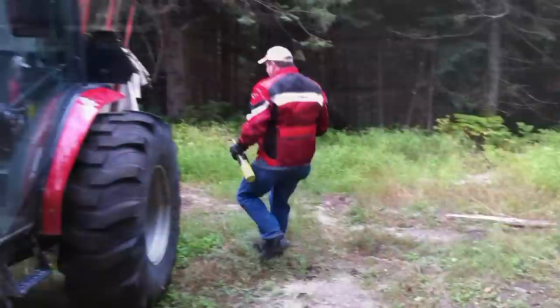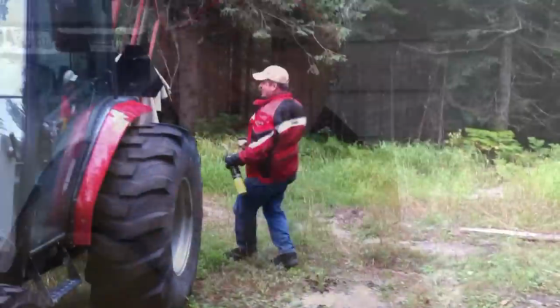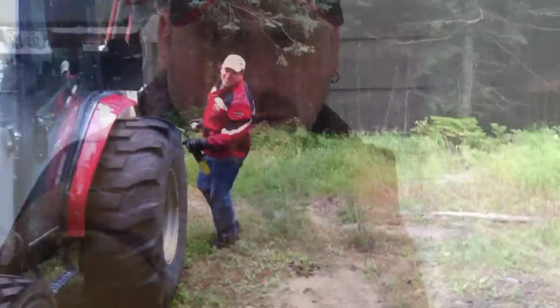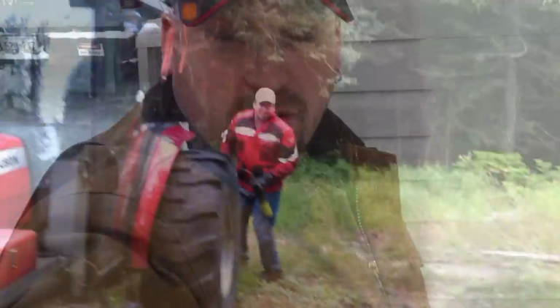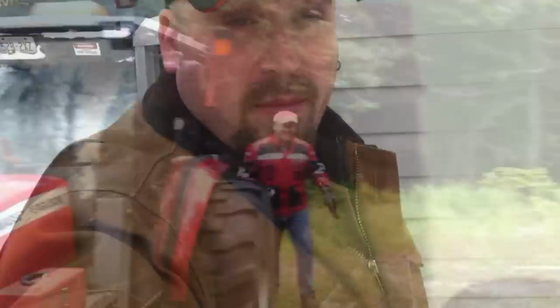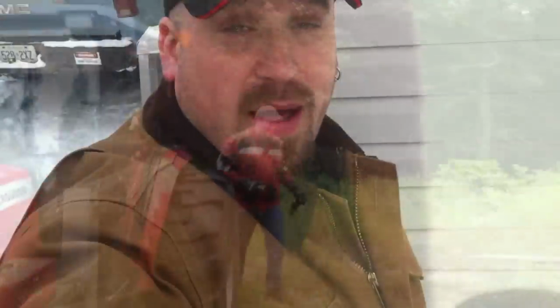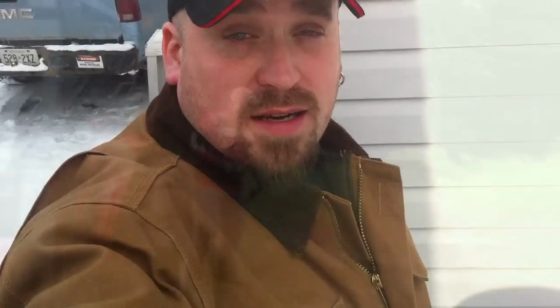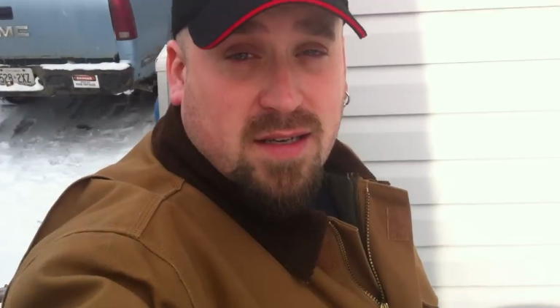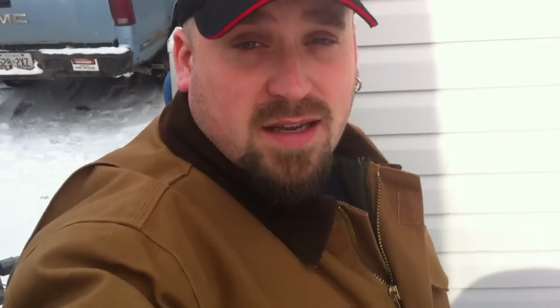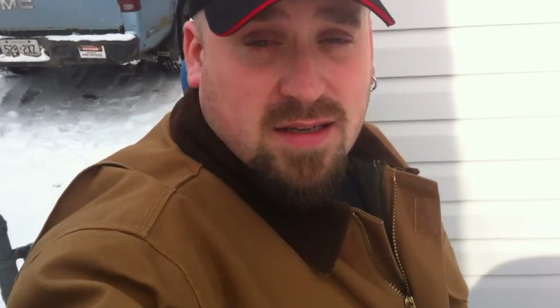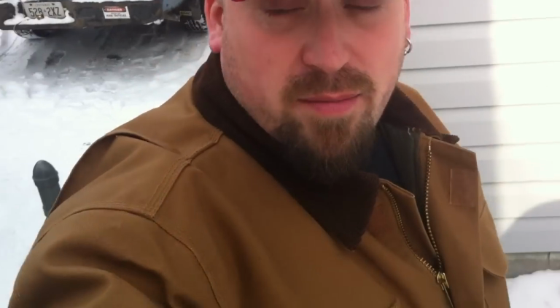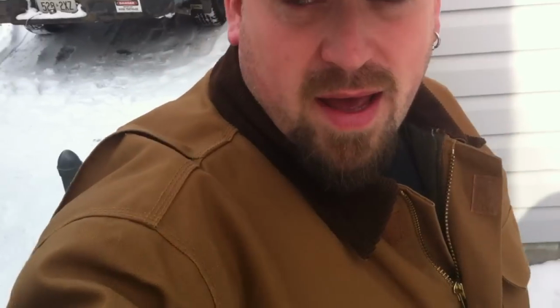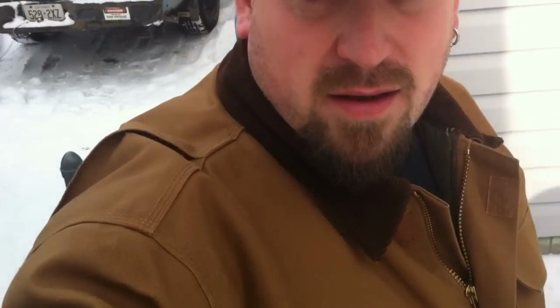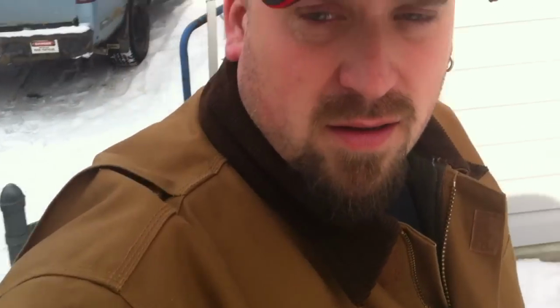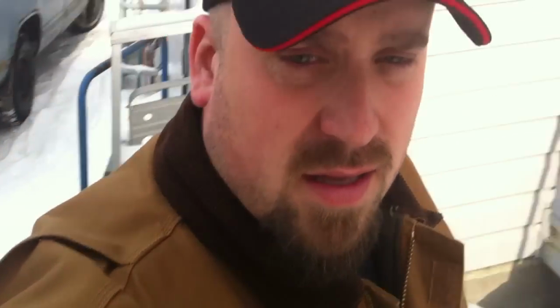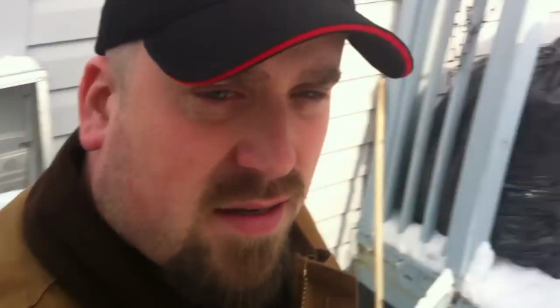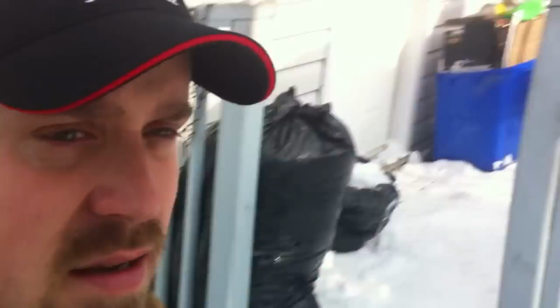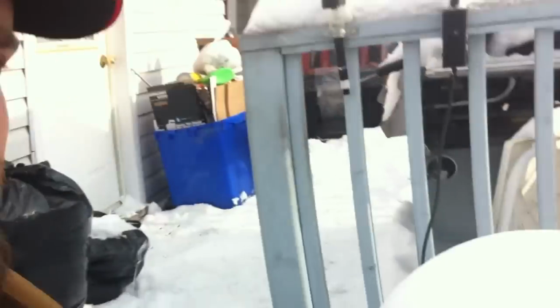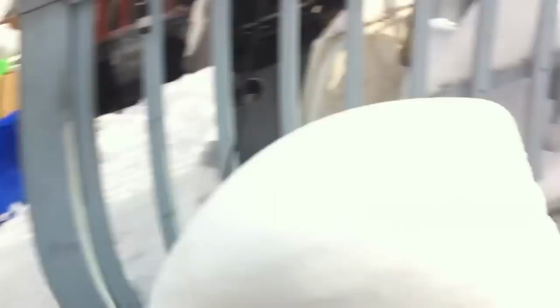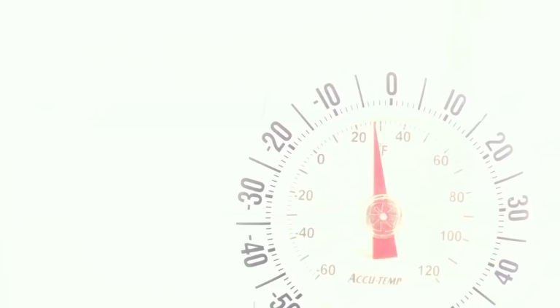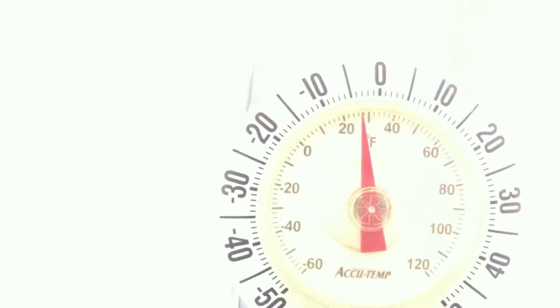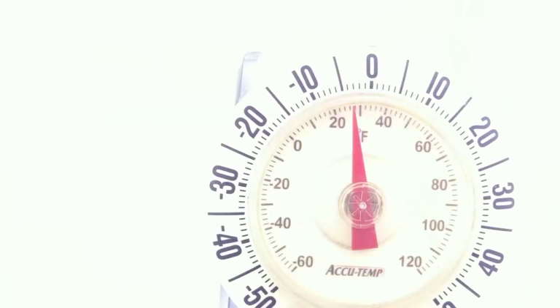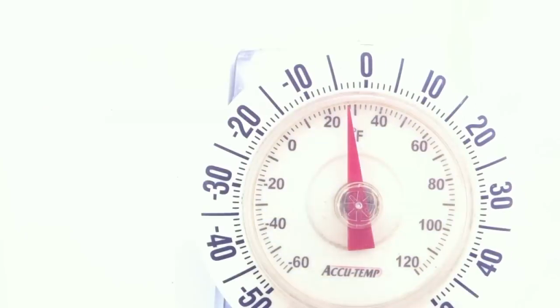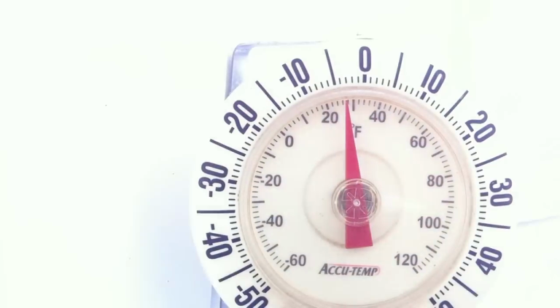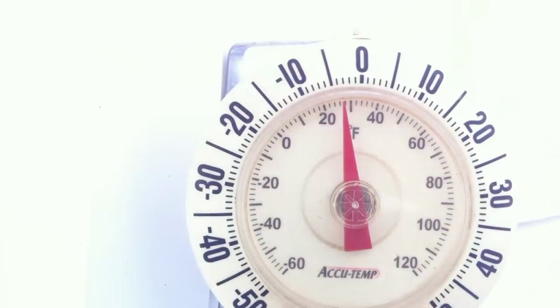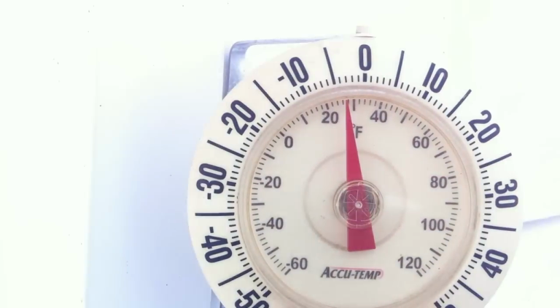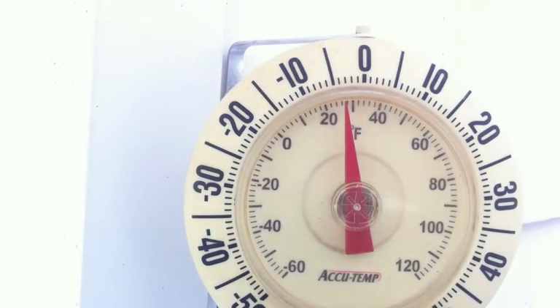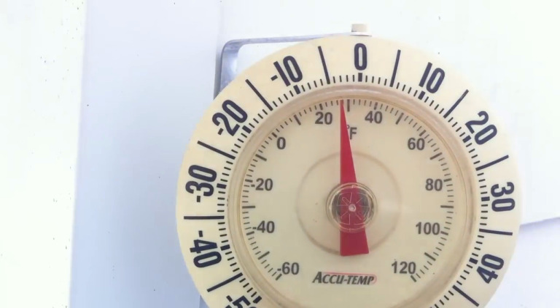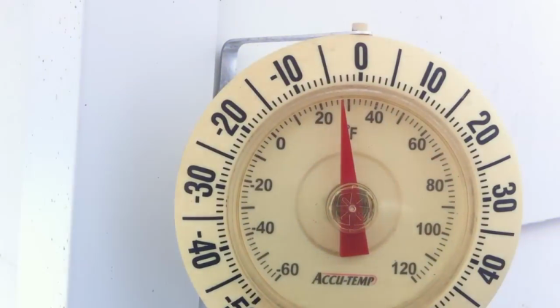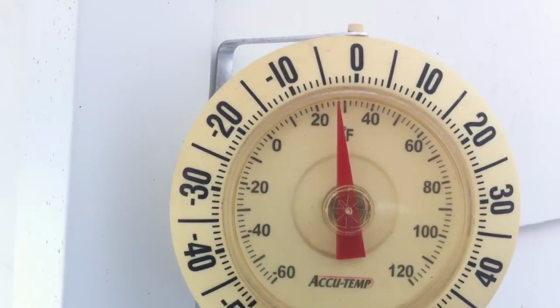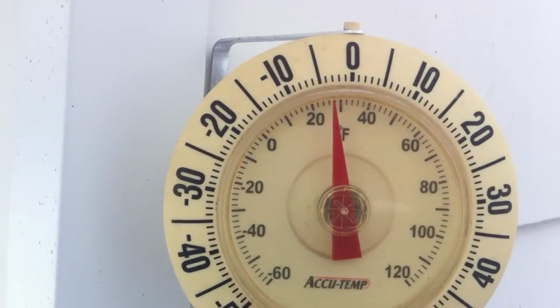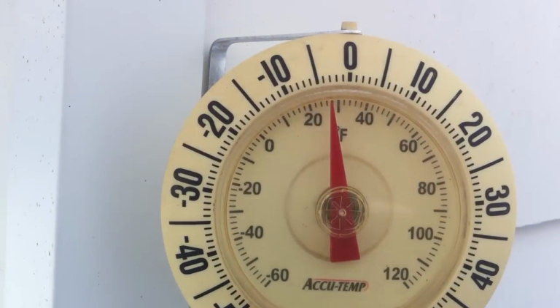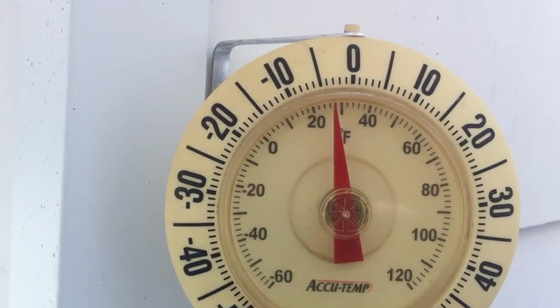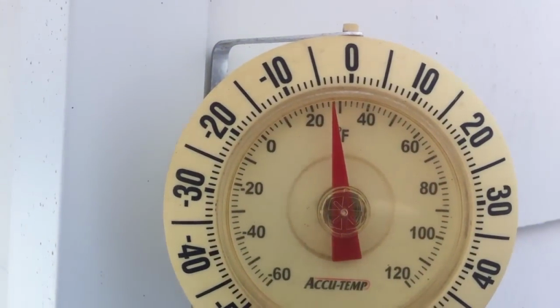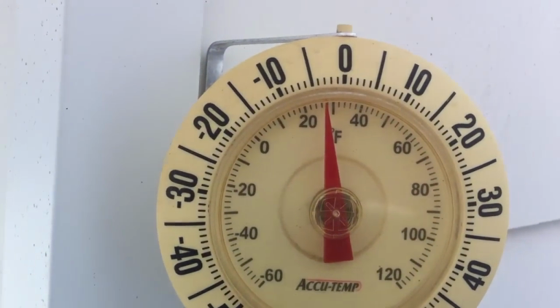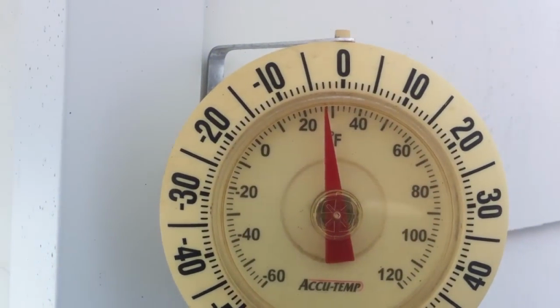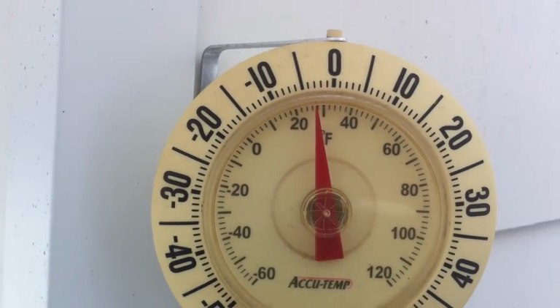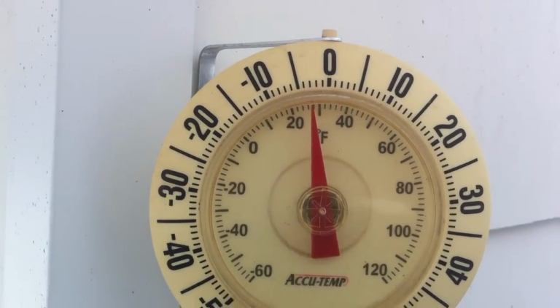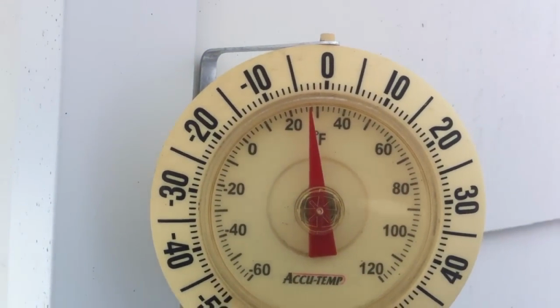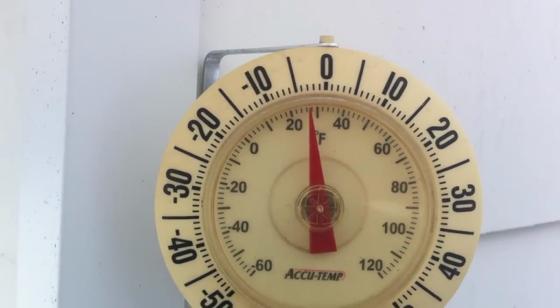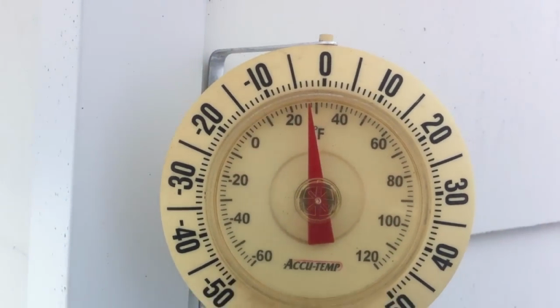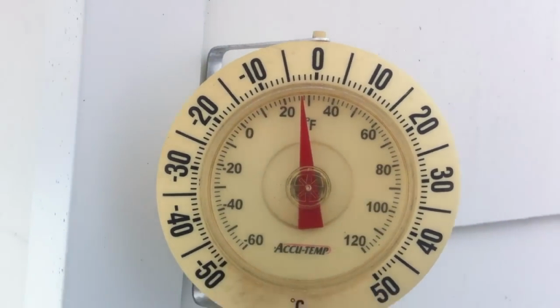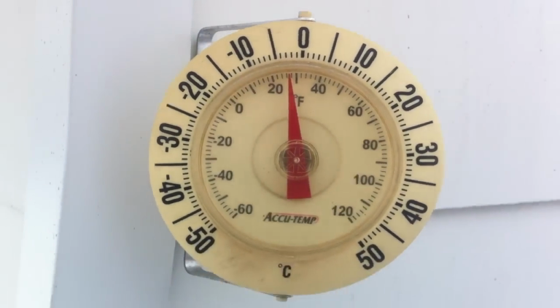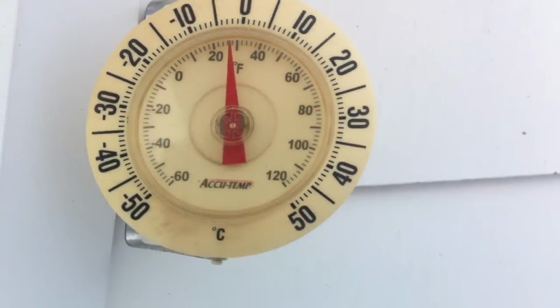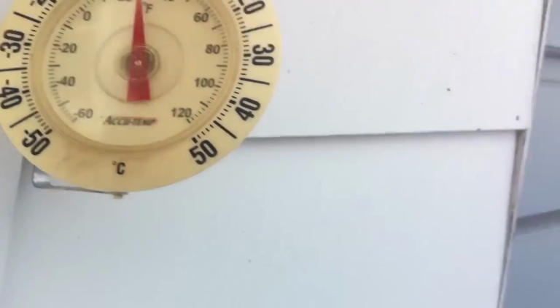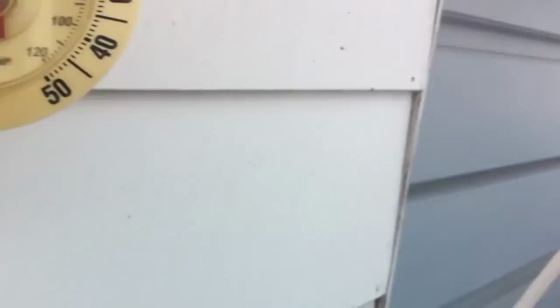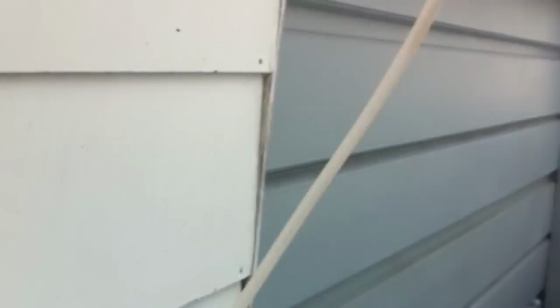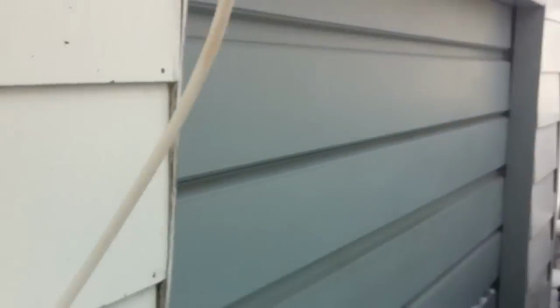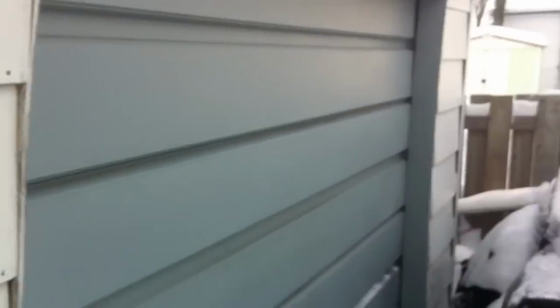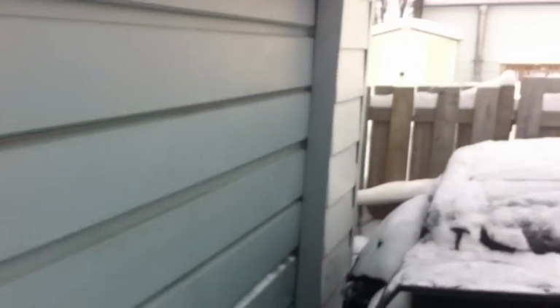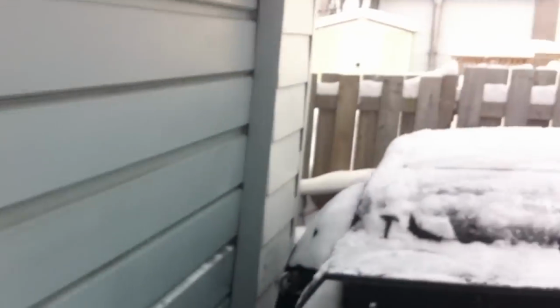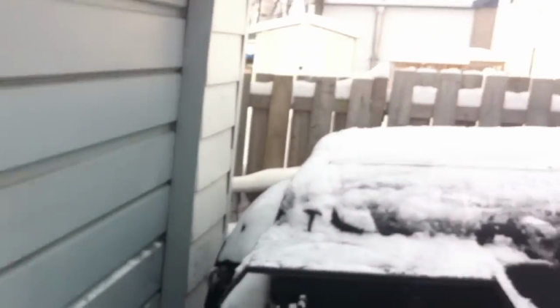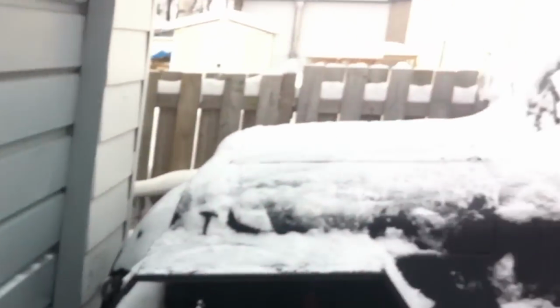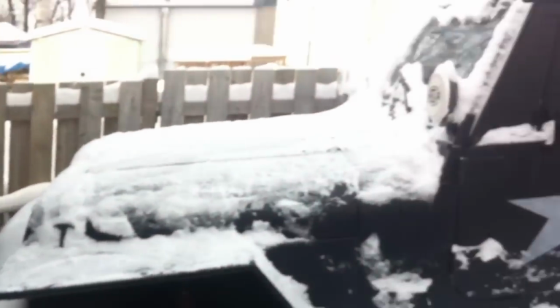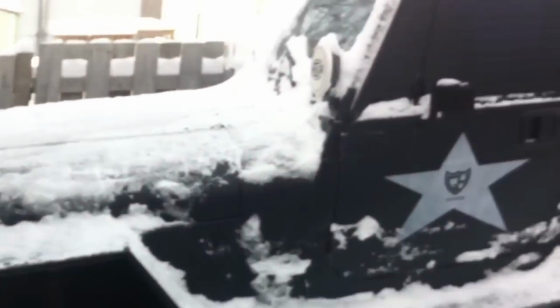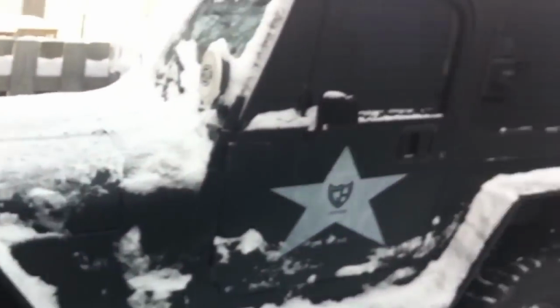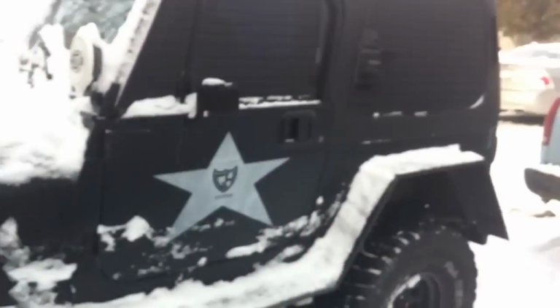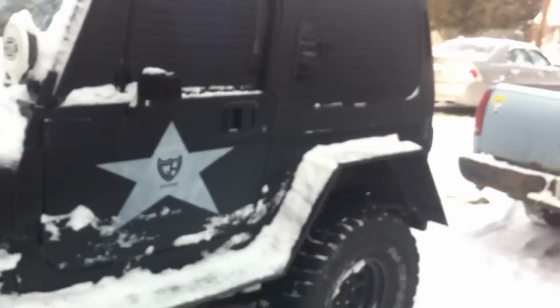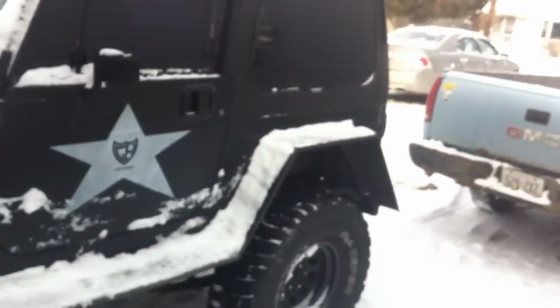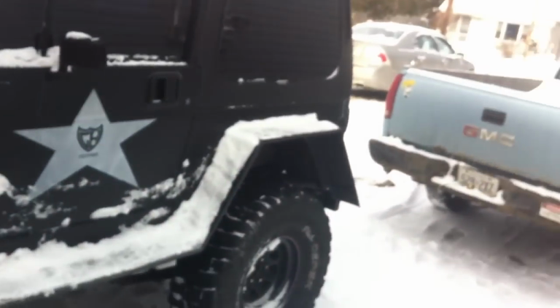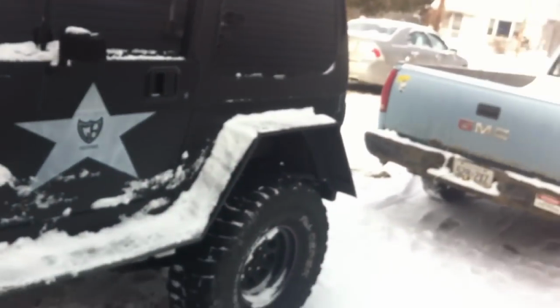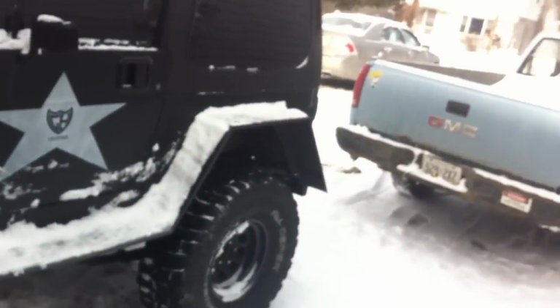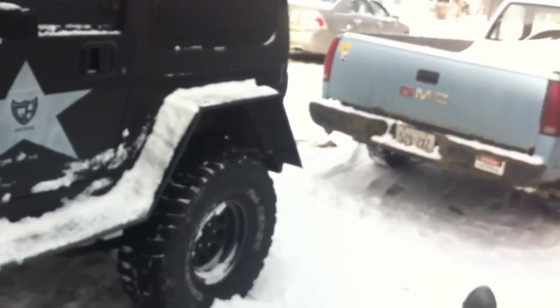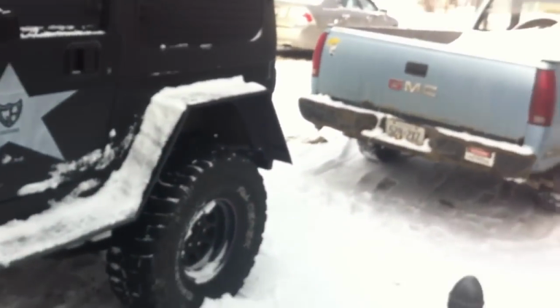Holy crap, today's not bad. Look at this. That's probably why I'm getting out of the house doing something.